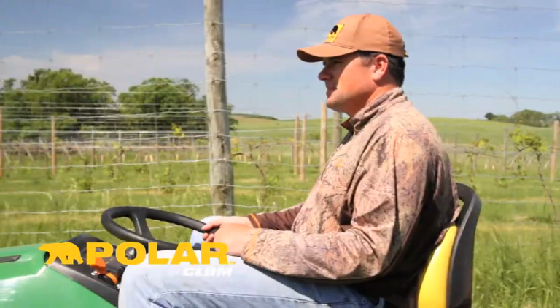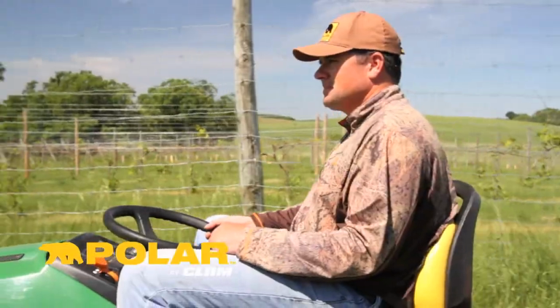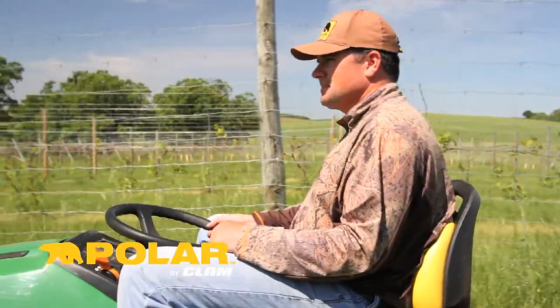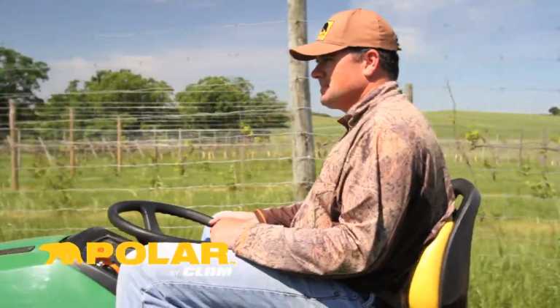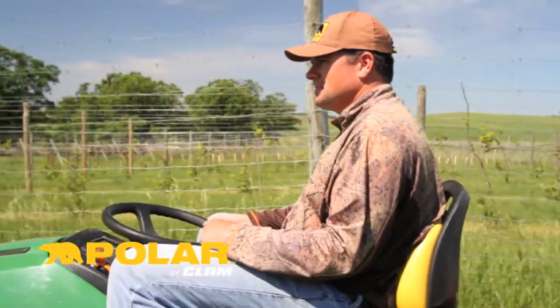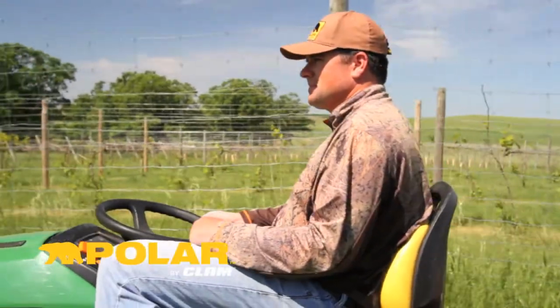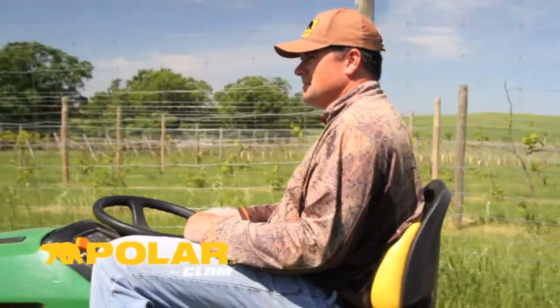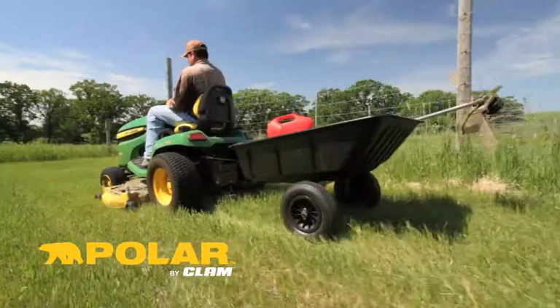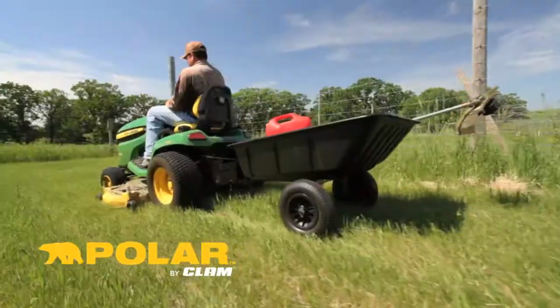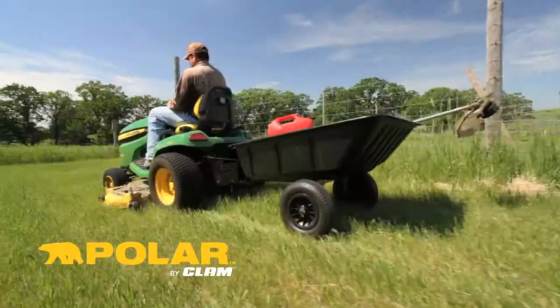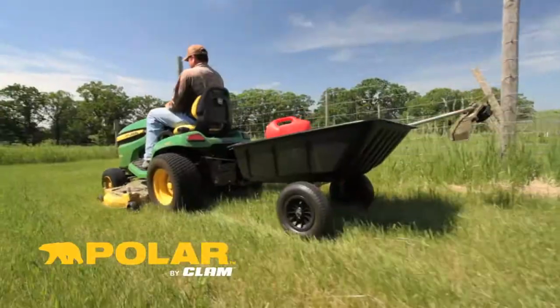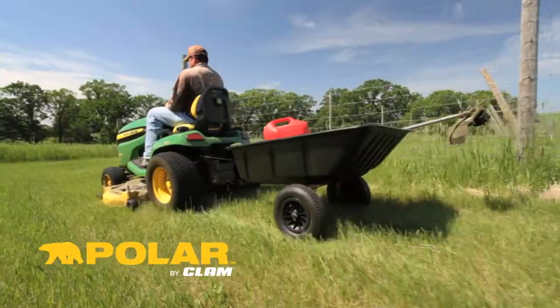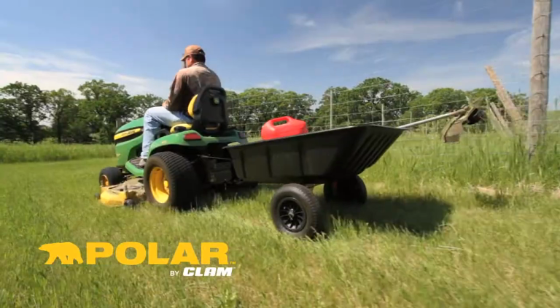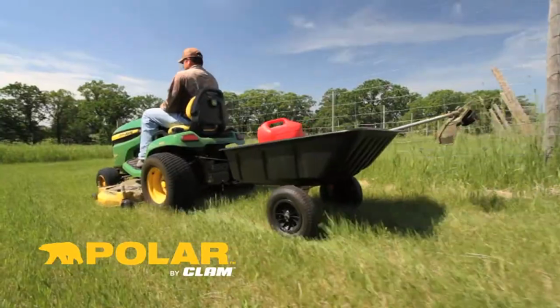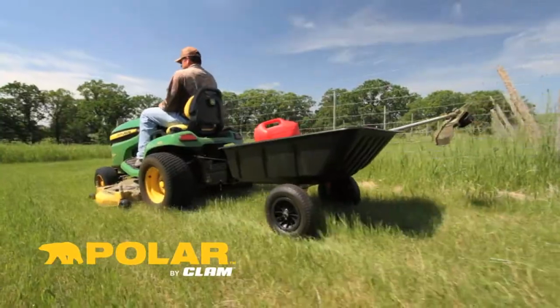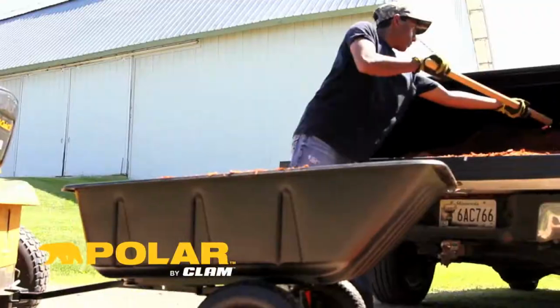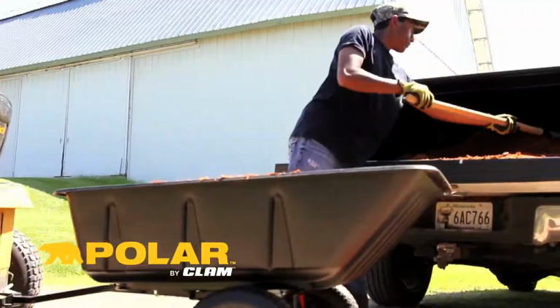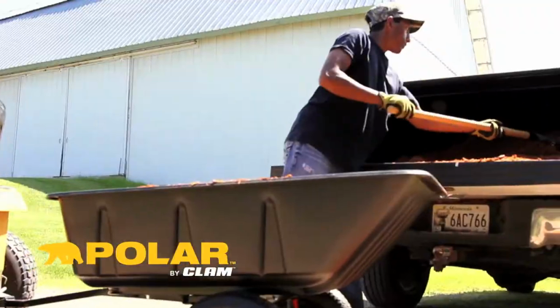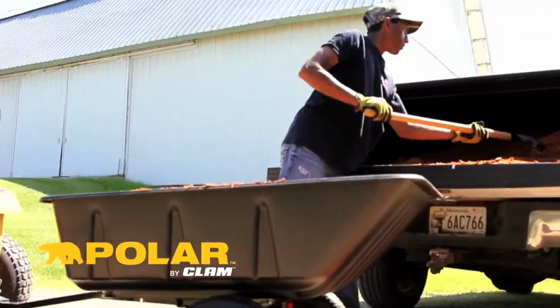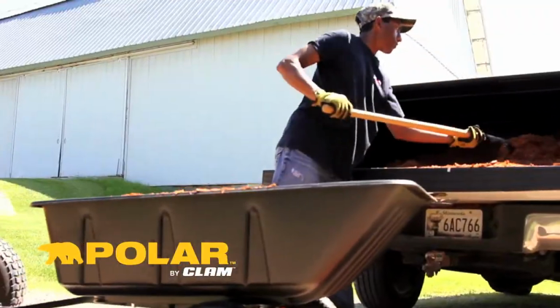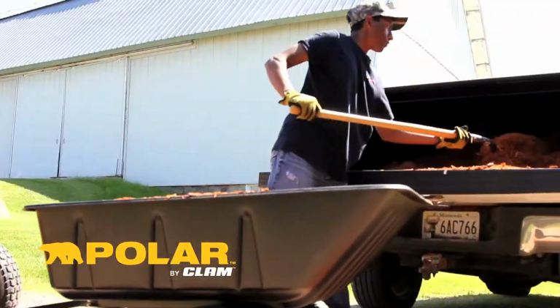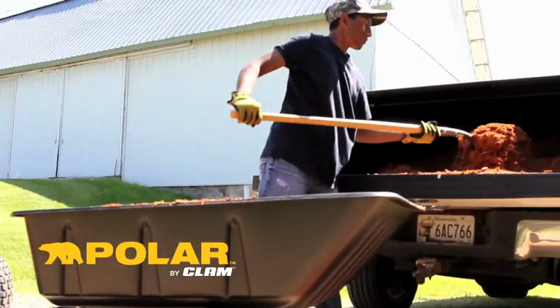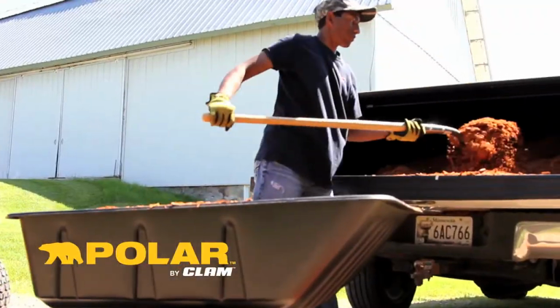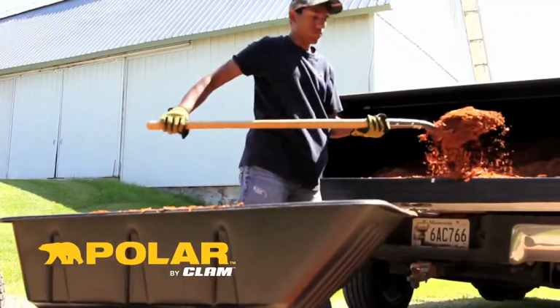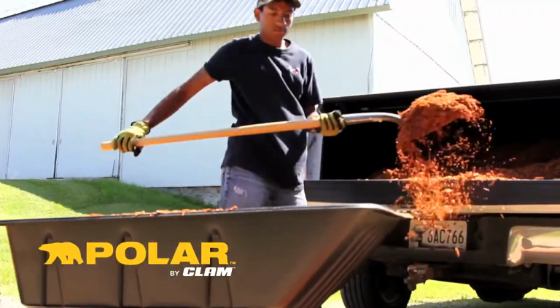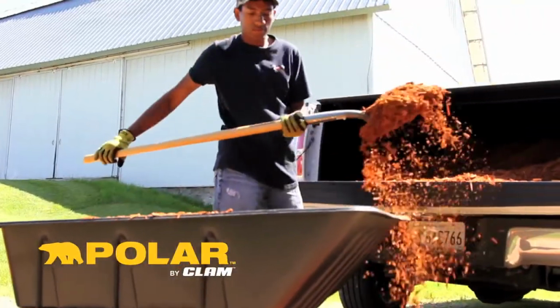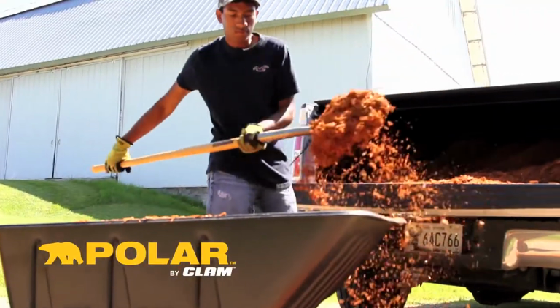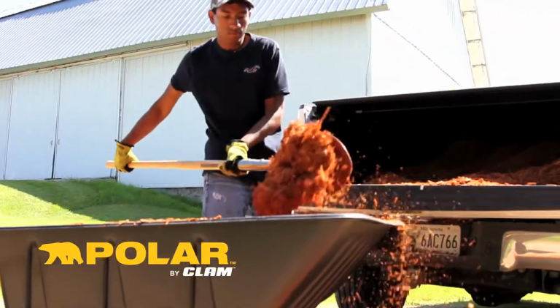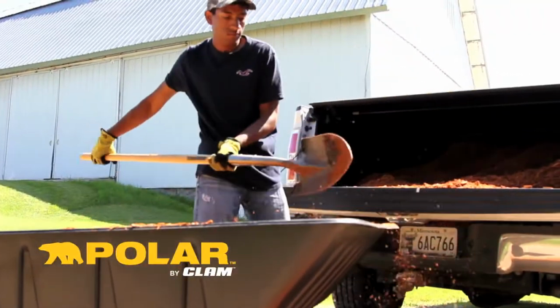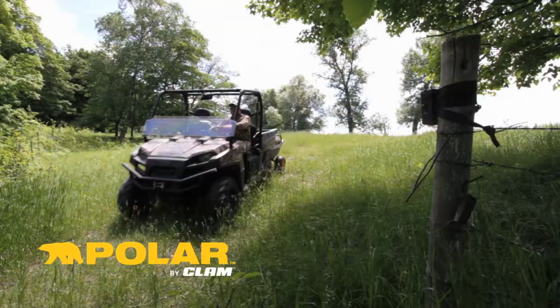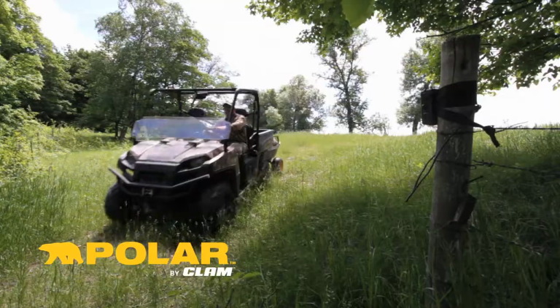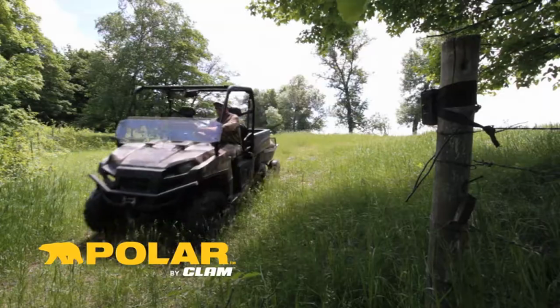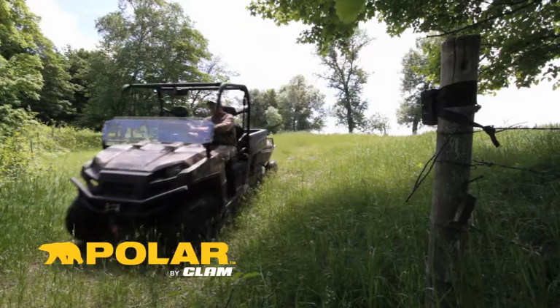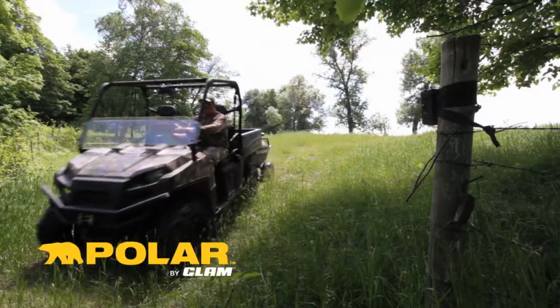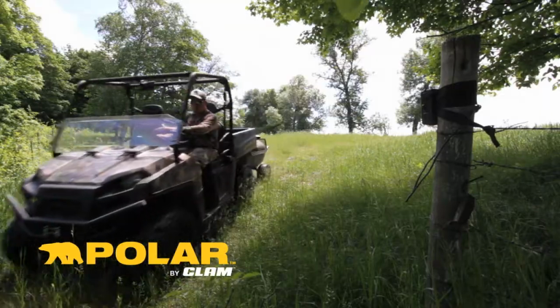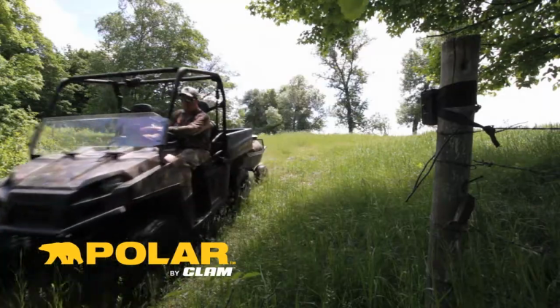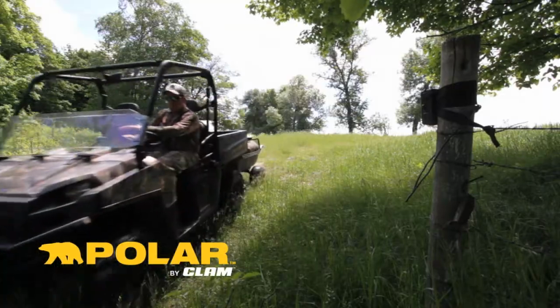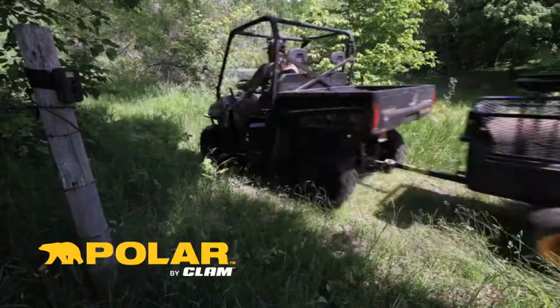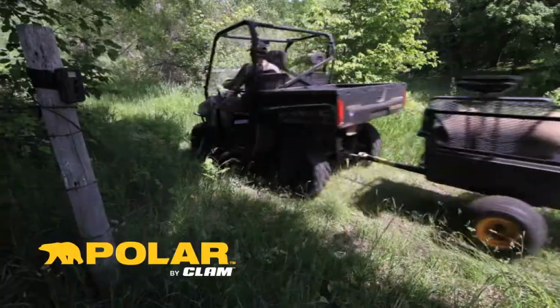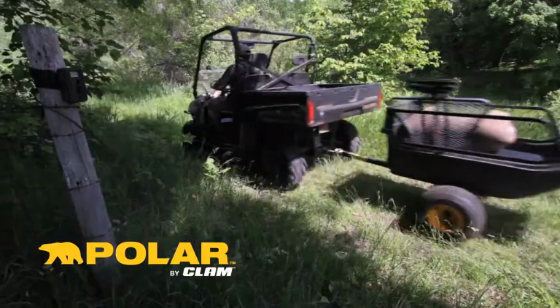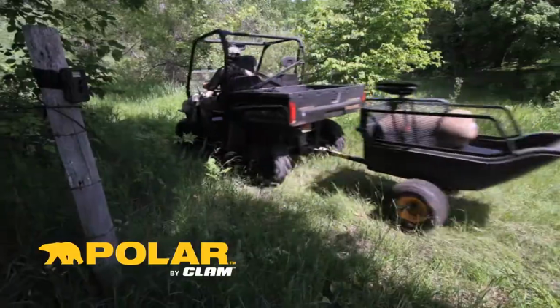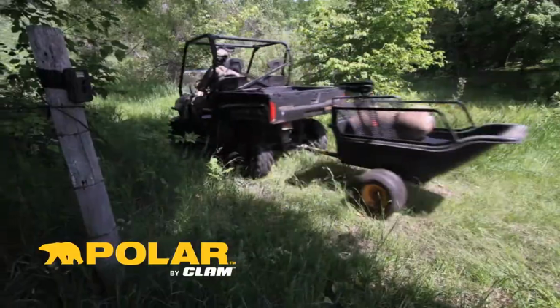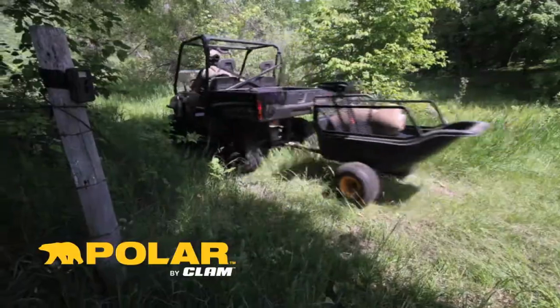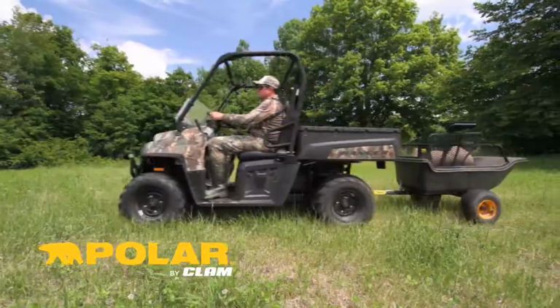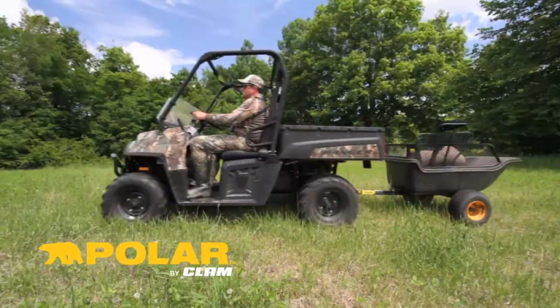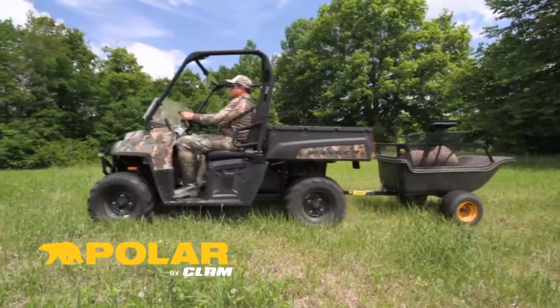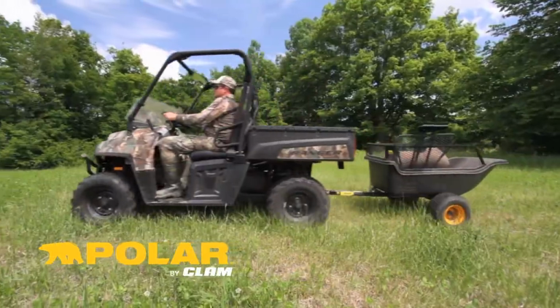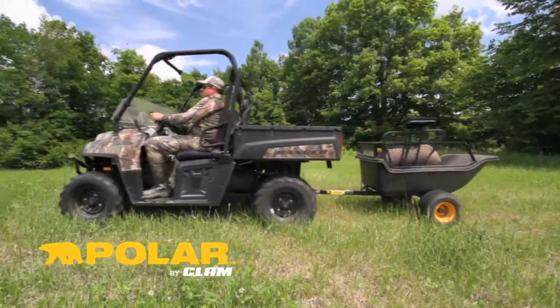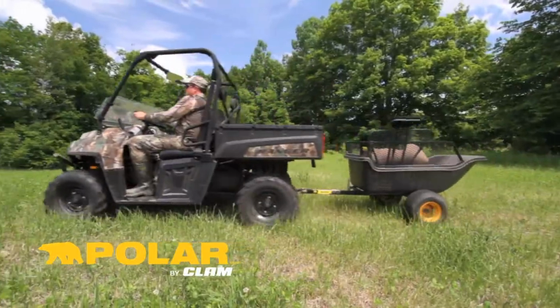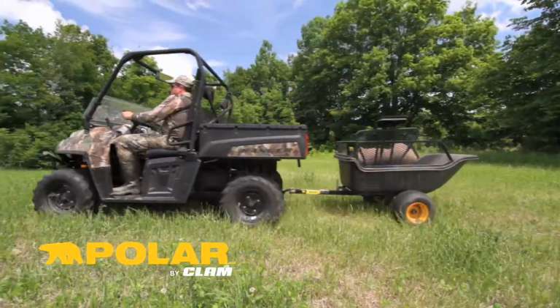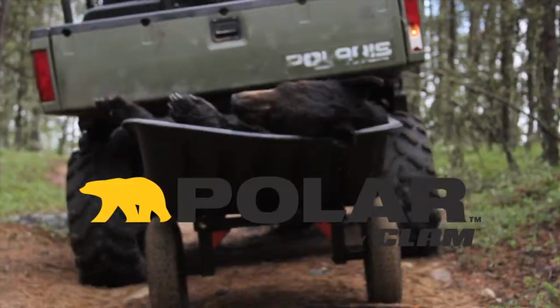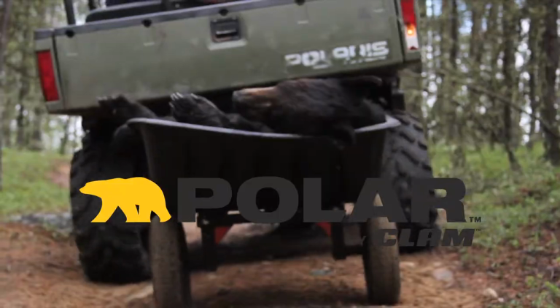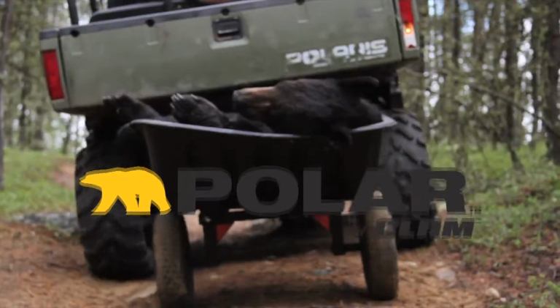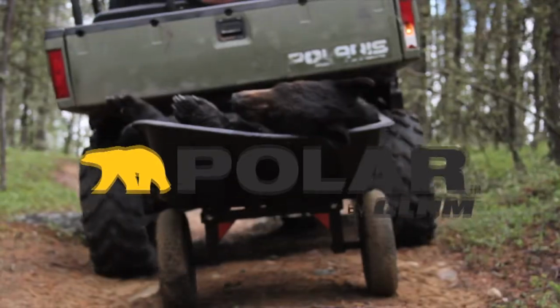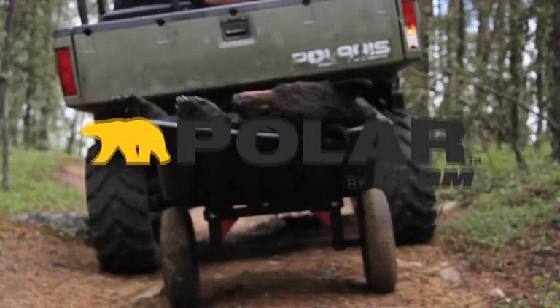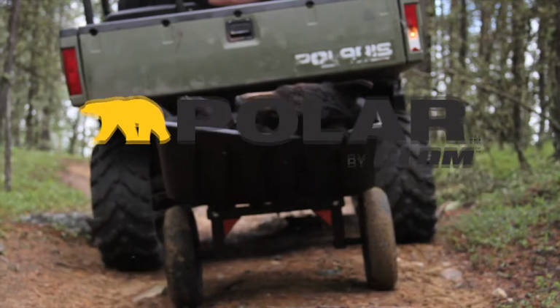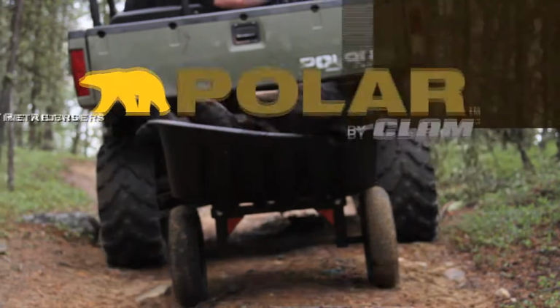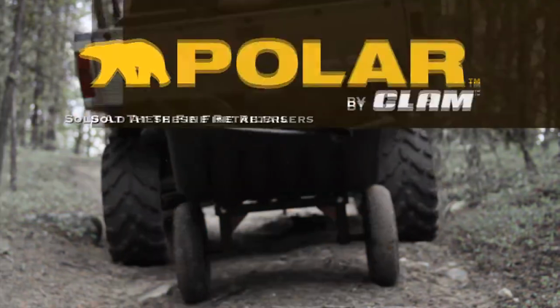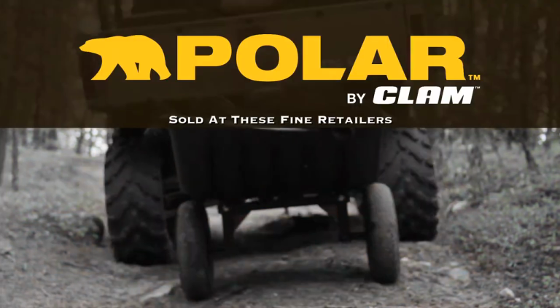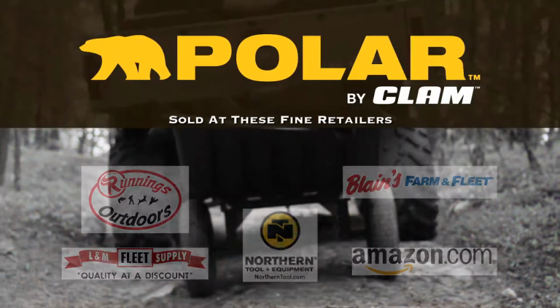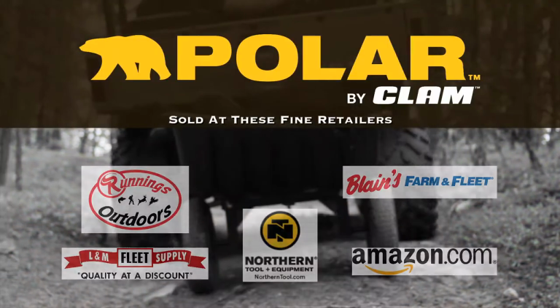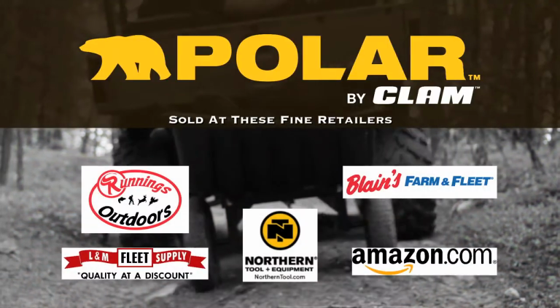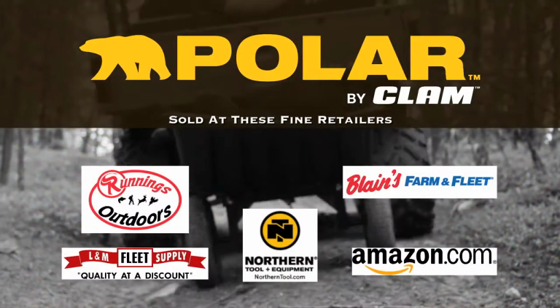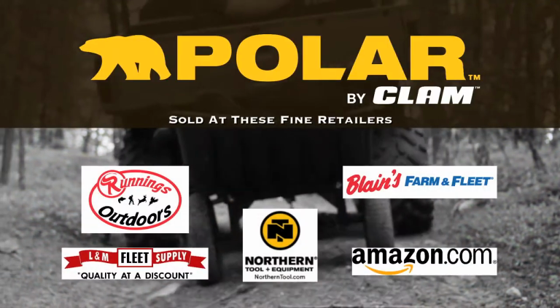Polar trailers aren't just for projects around the house or farm — they also work great for hauling deer stands, food plot seed, or the trophy of a lifetime.